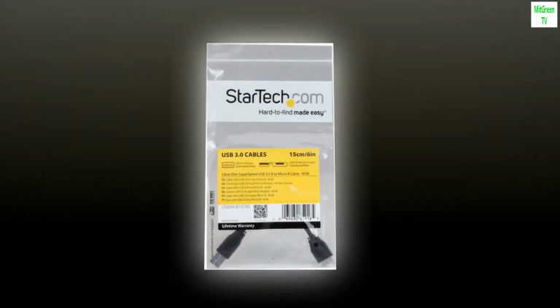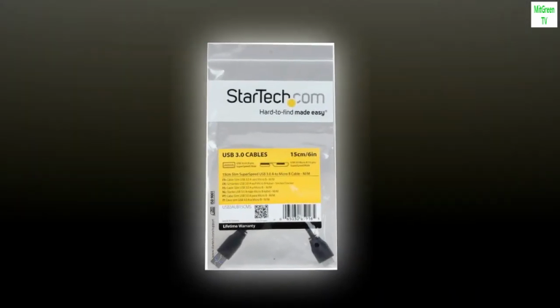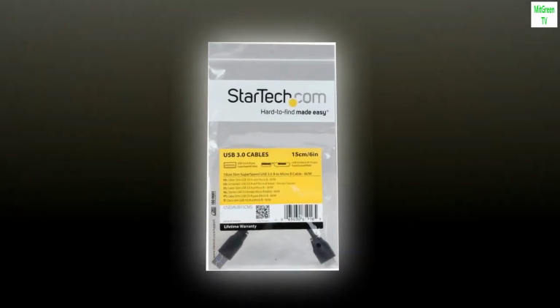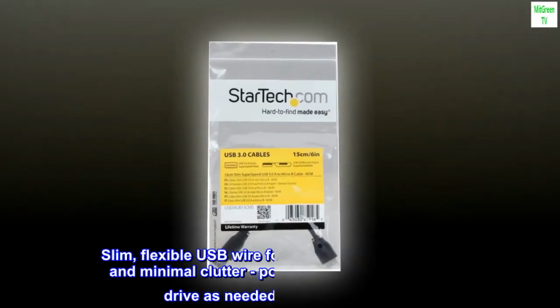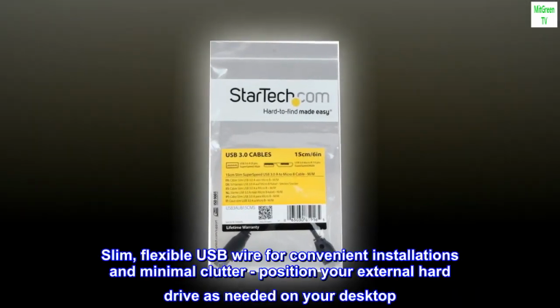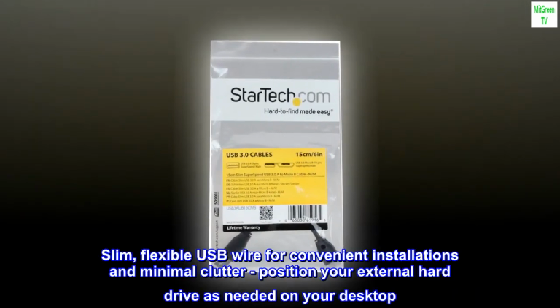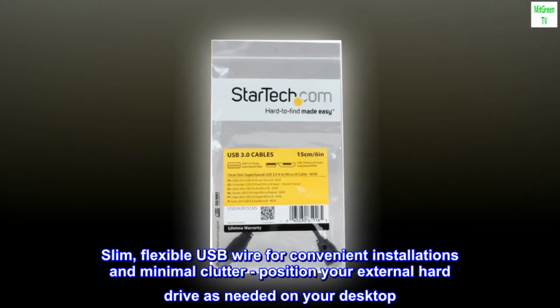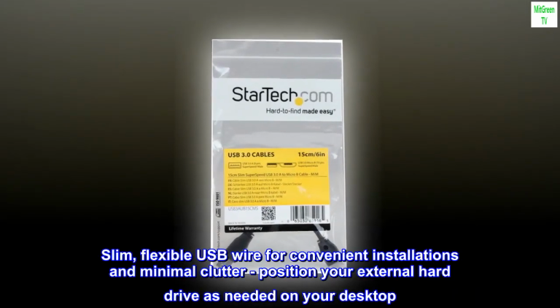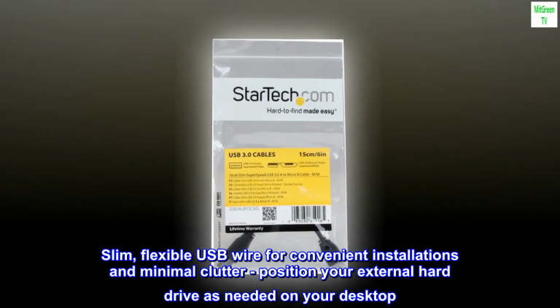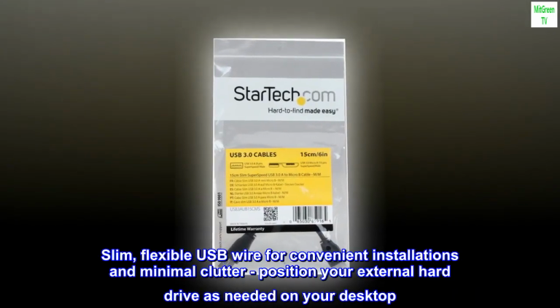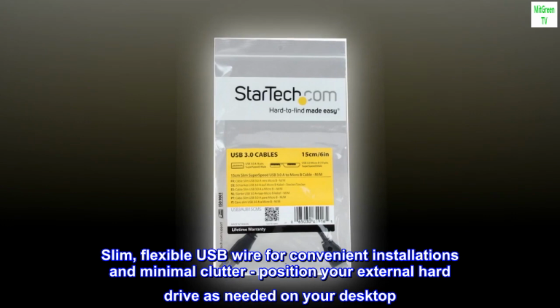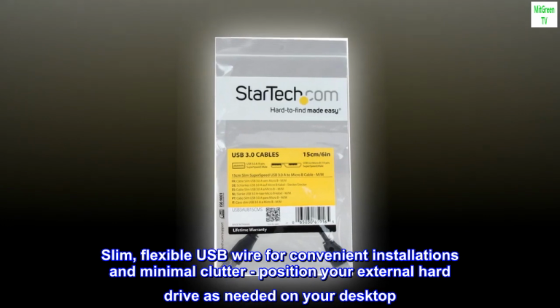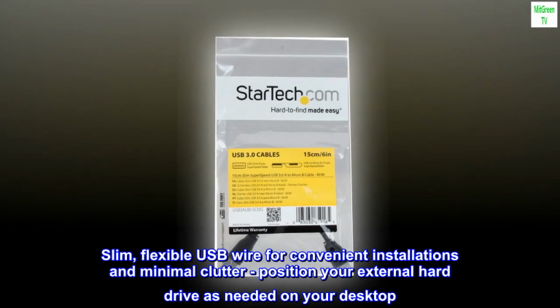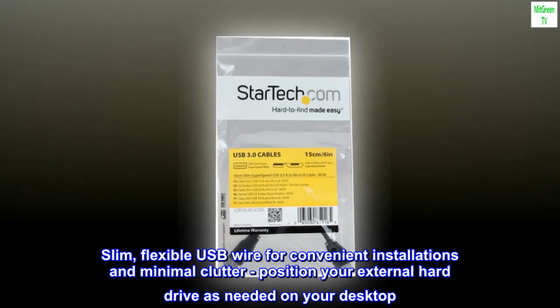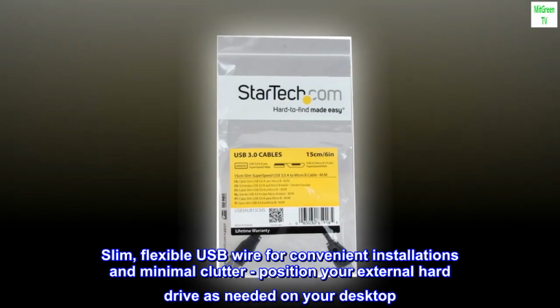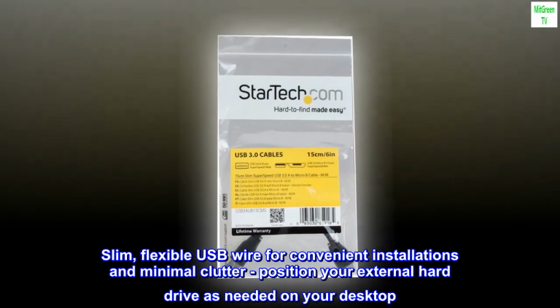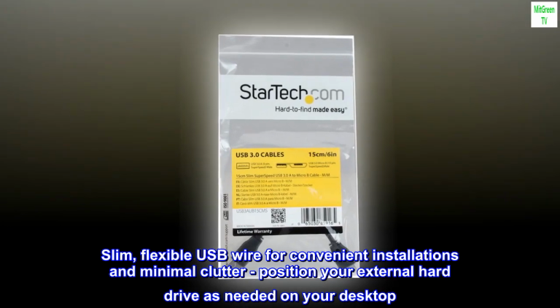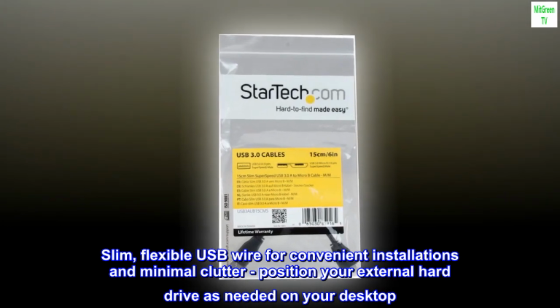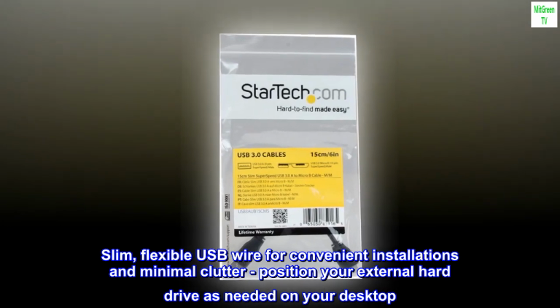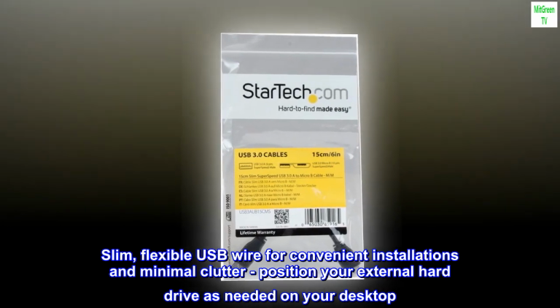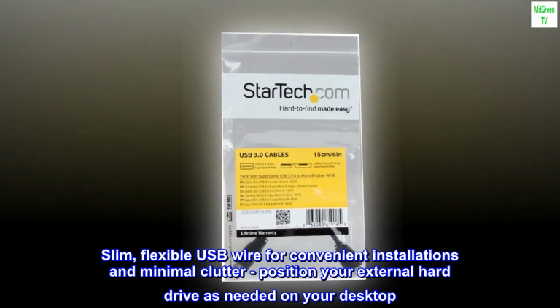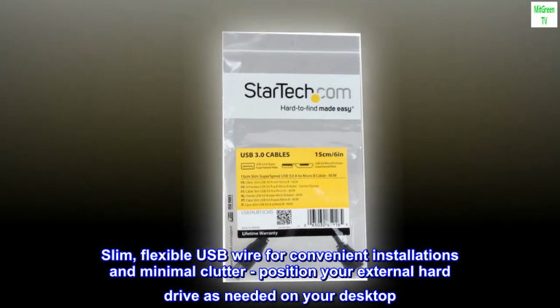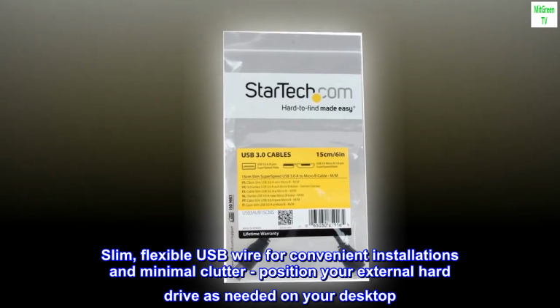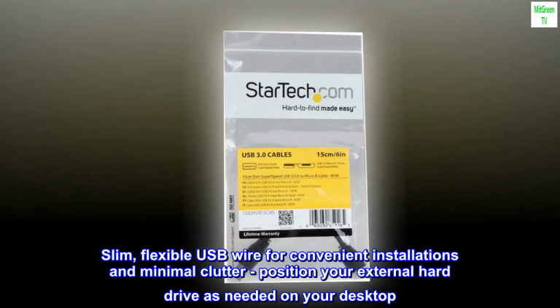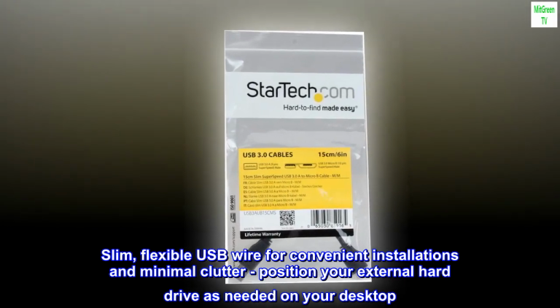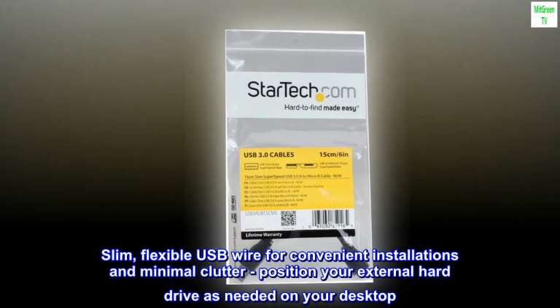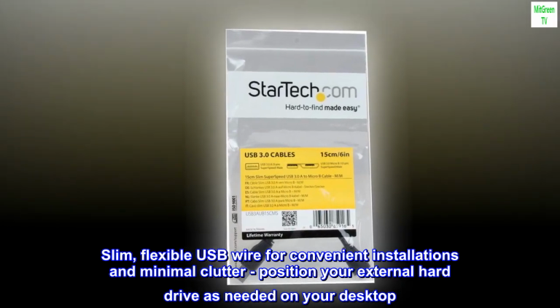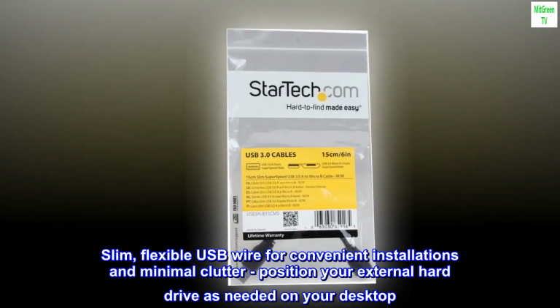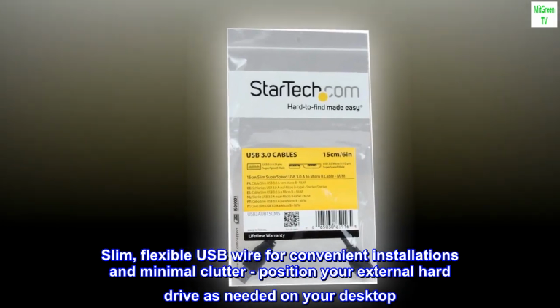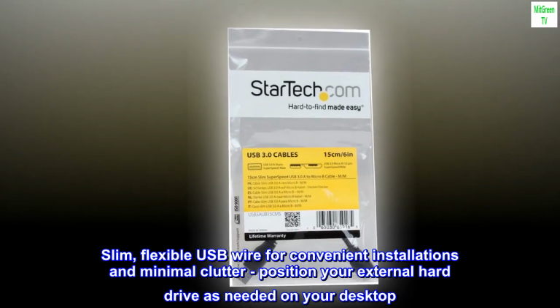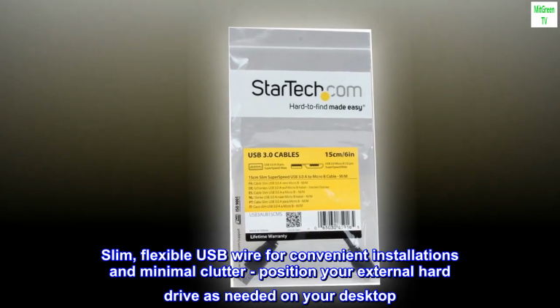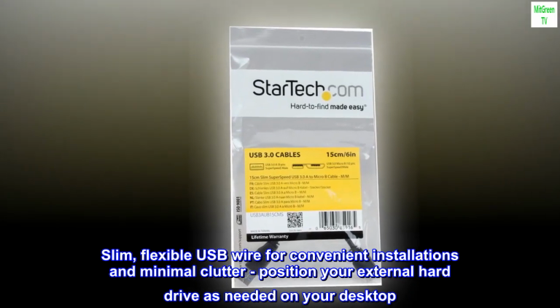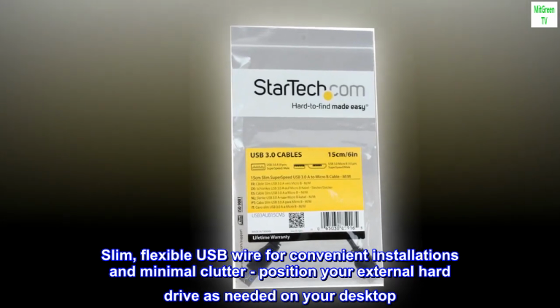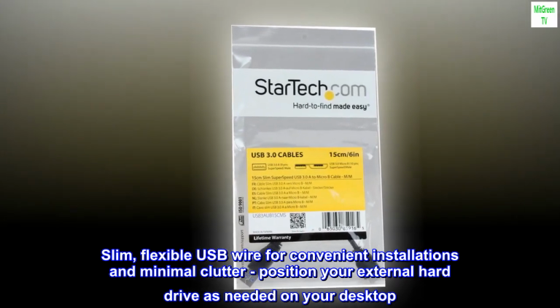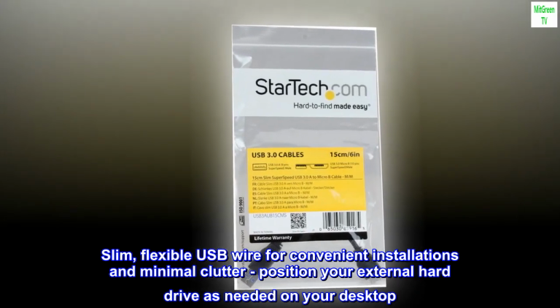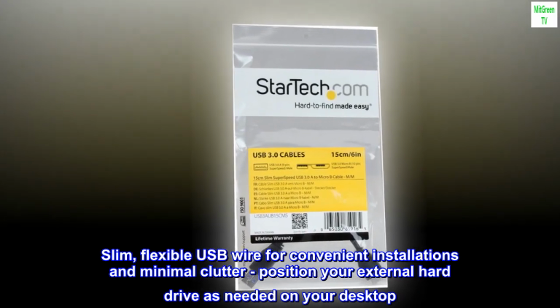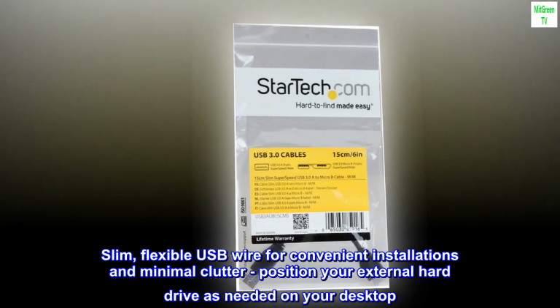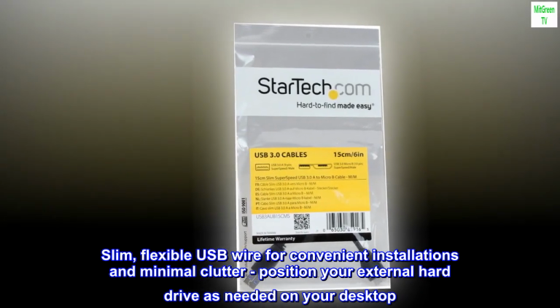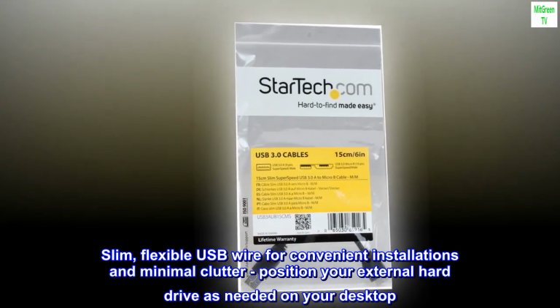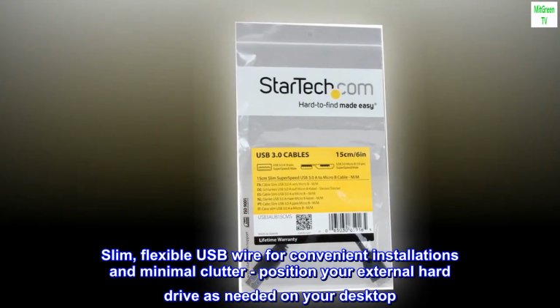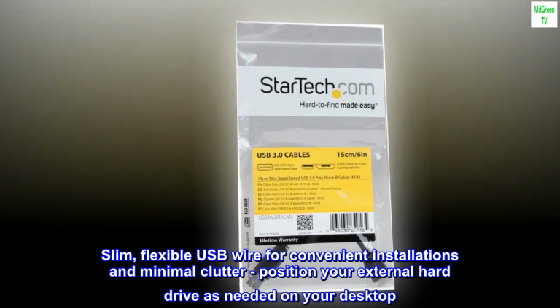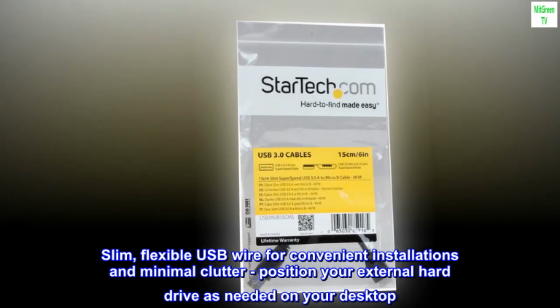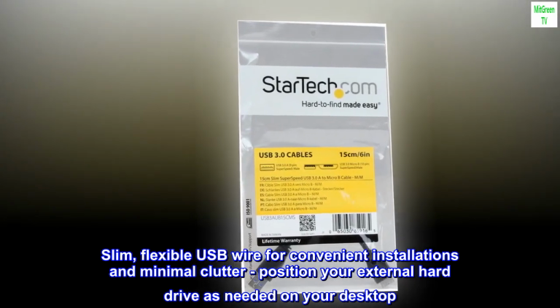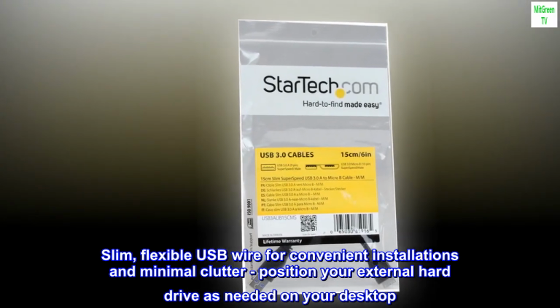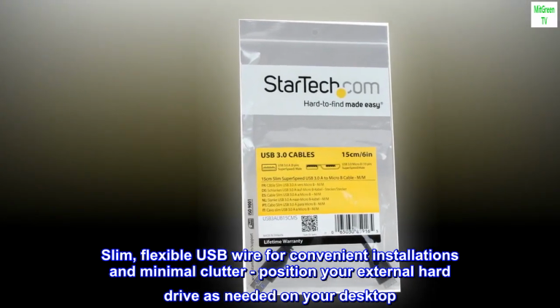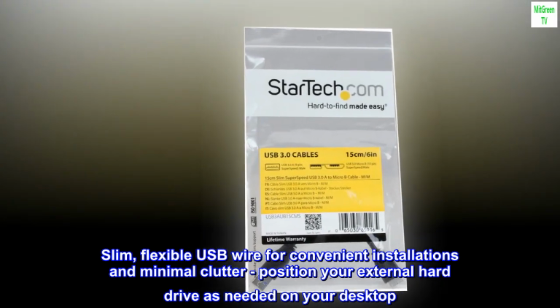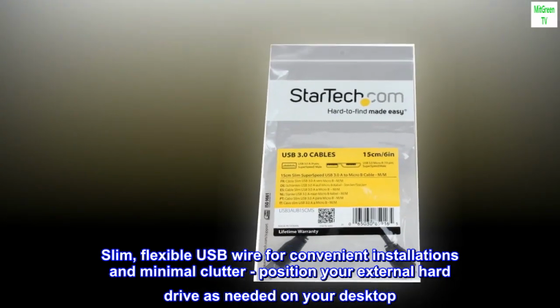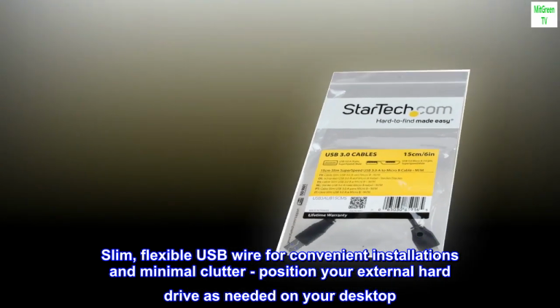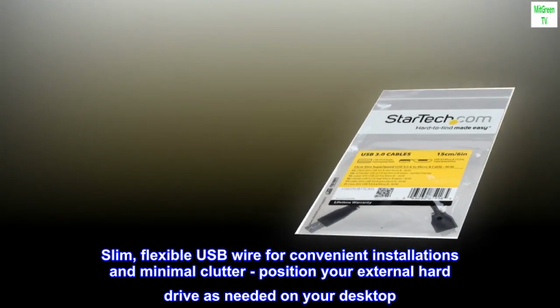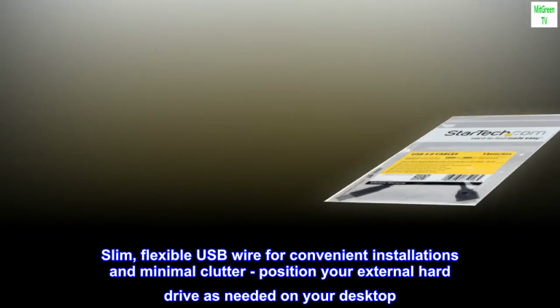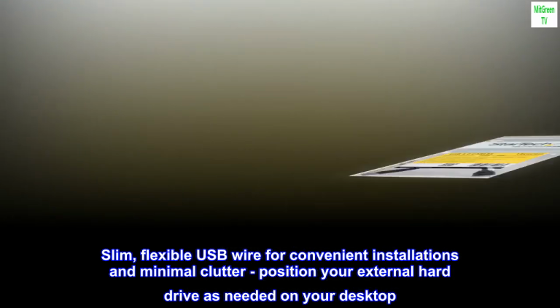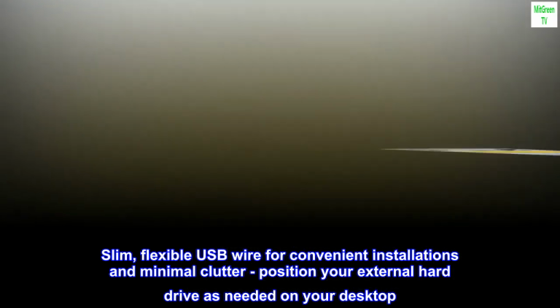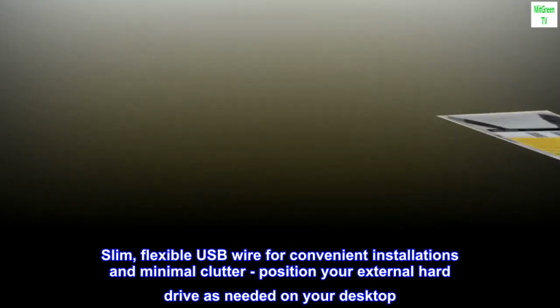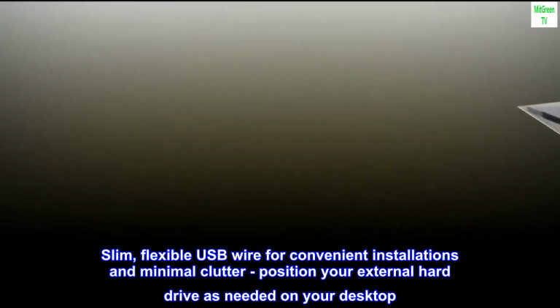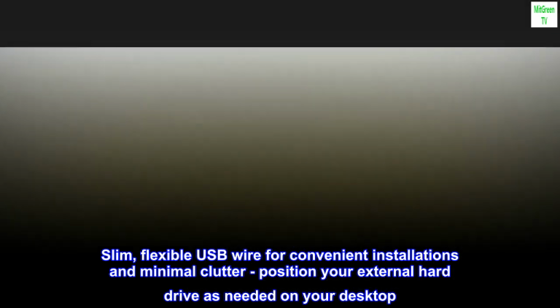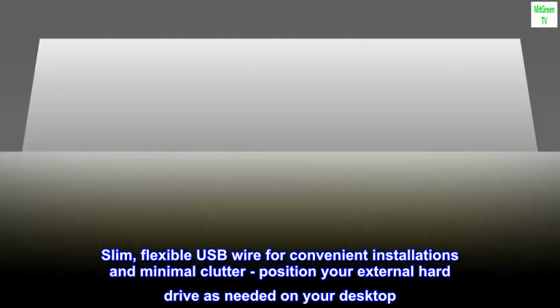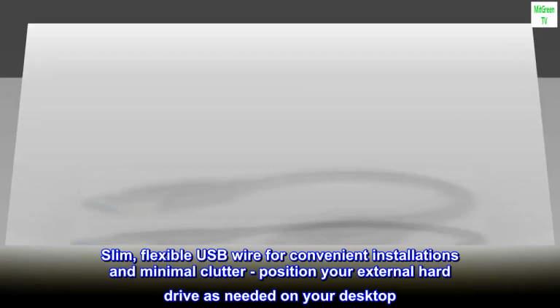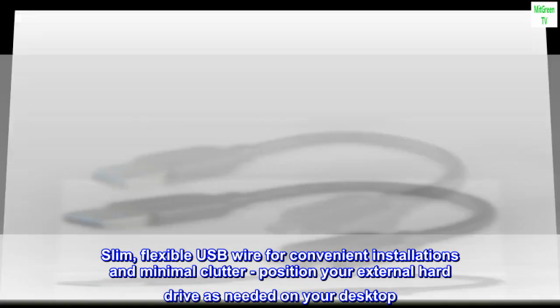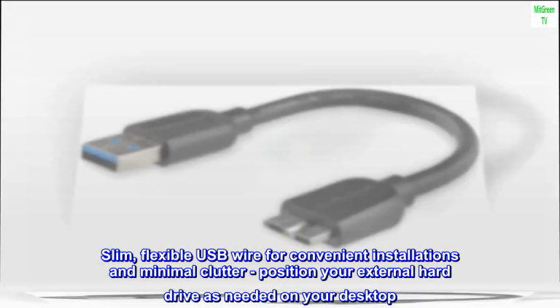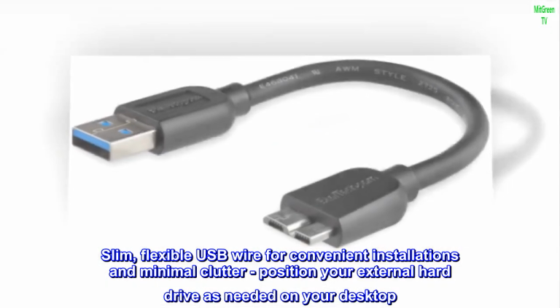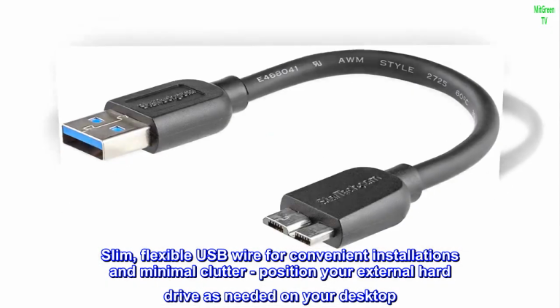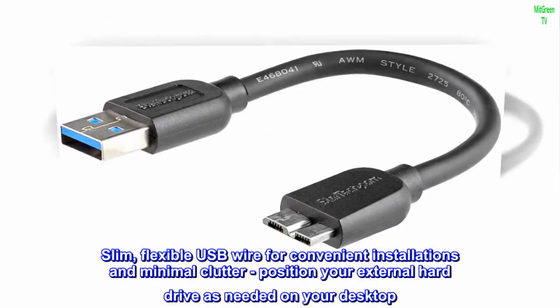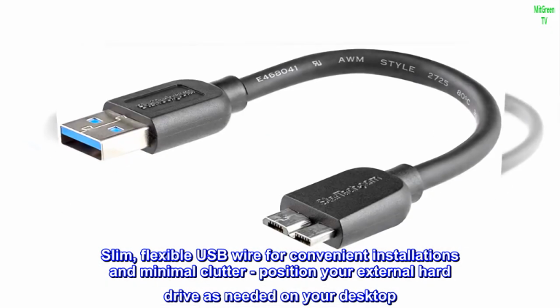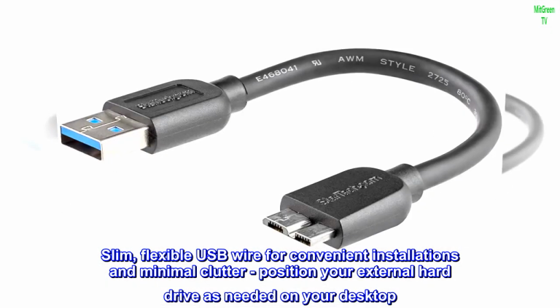Slim, flexible USB wire for convenient installations and minimal clutter. Position your external hard drive as needed on your desktop.